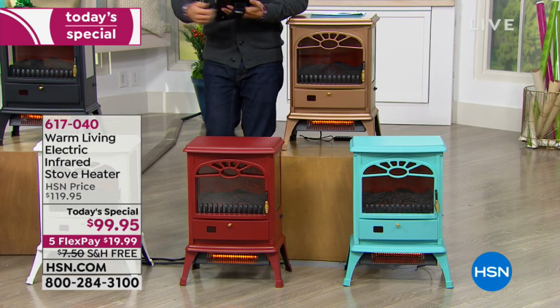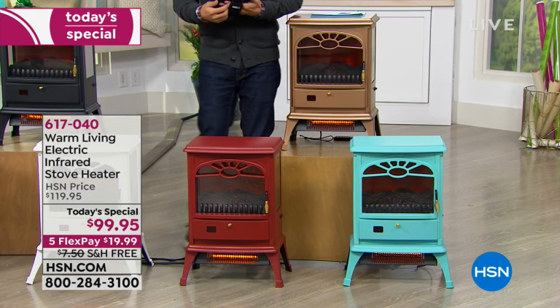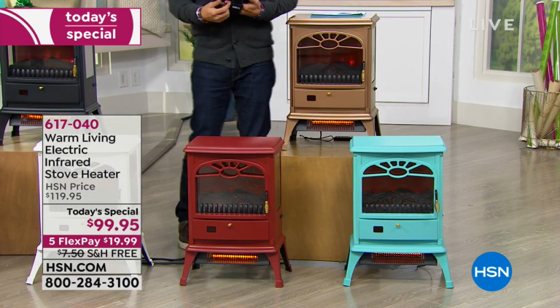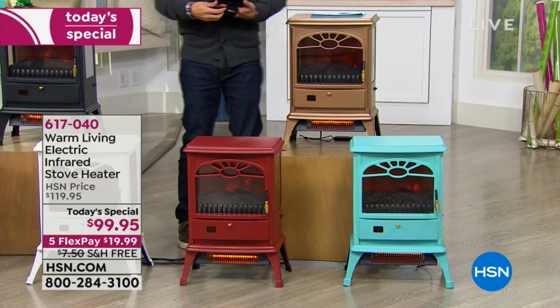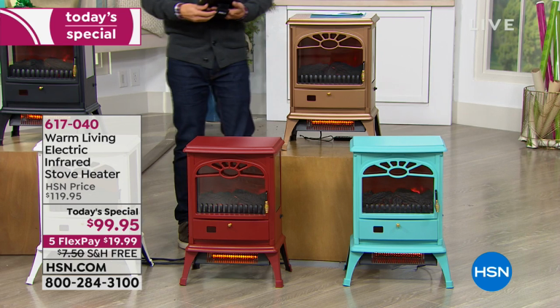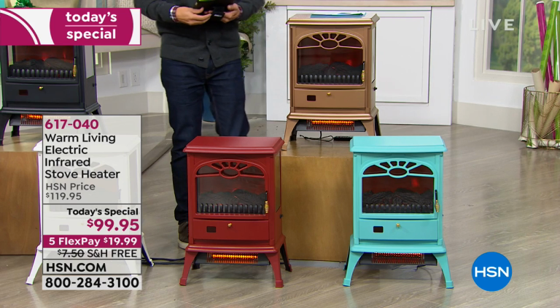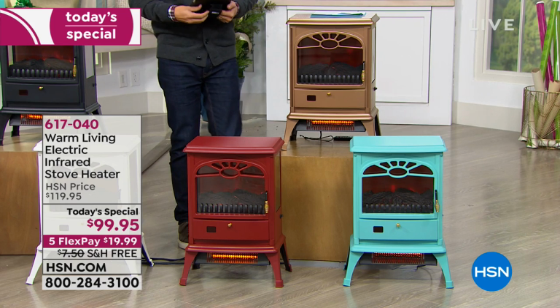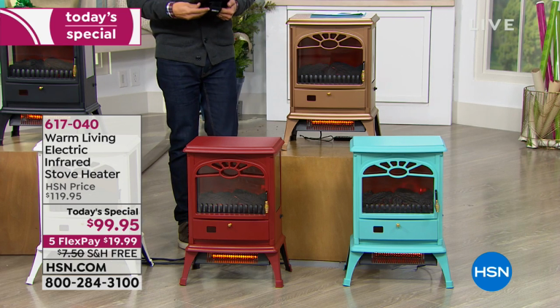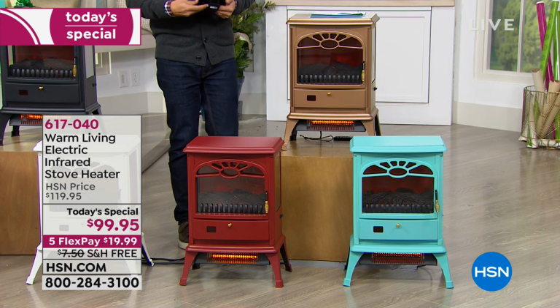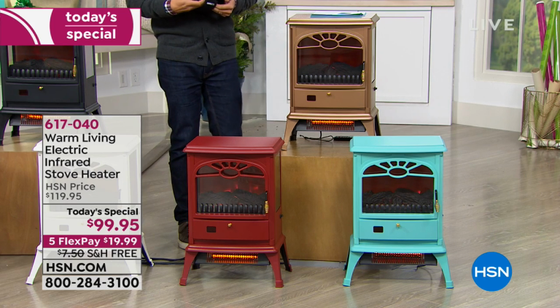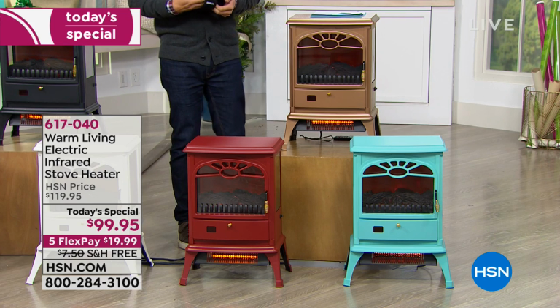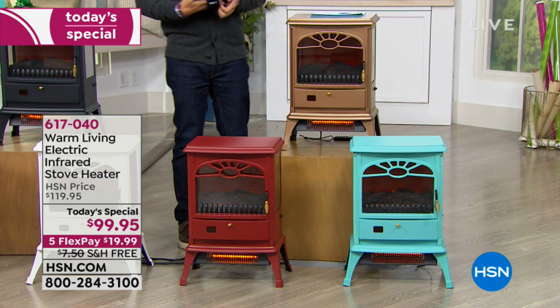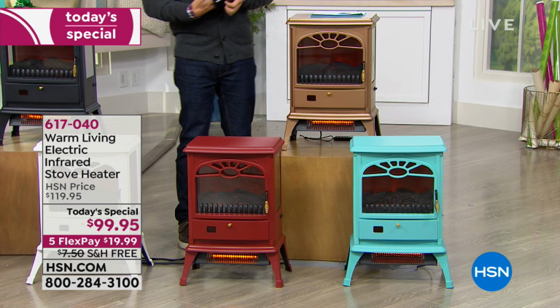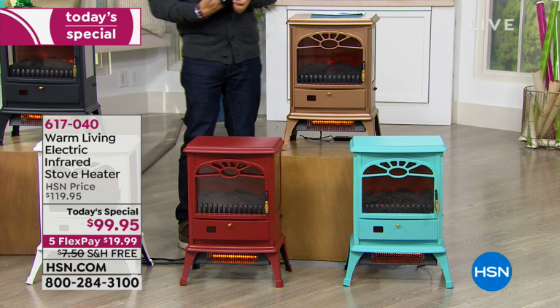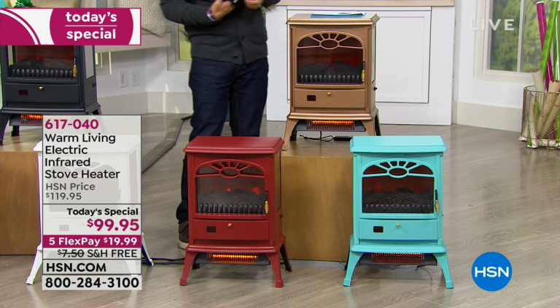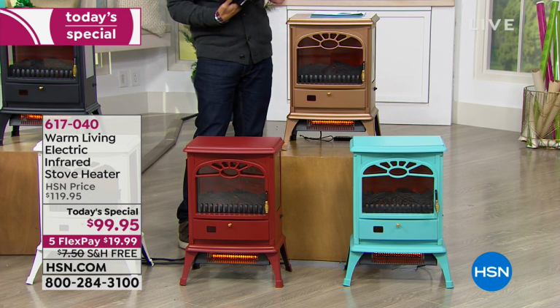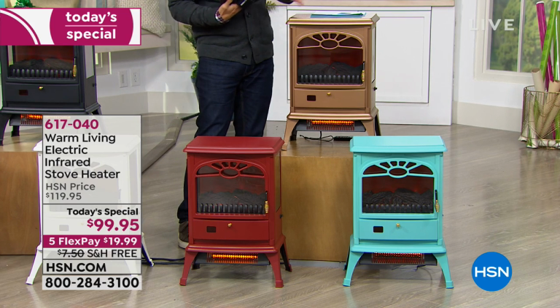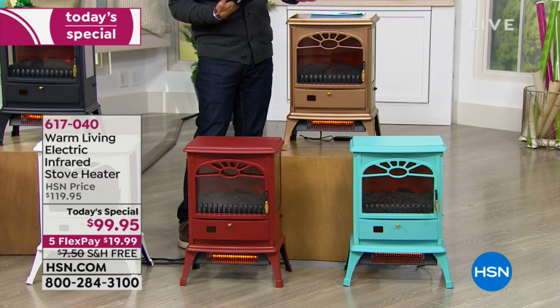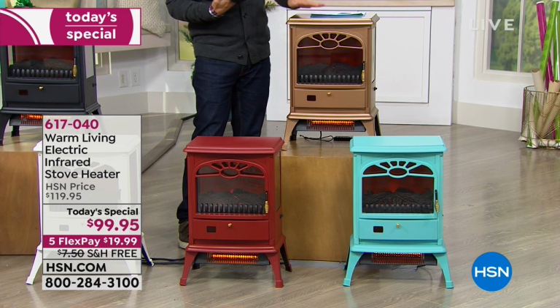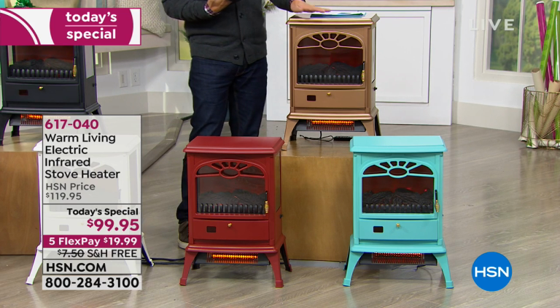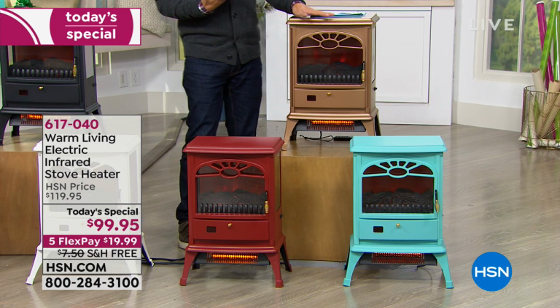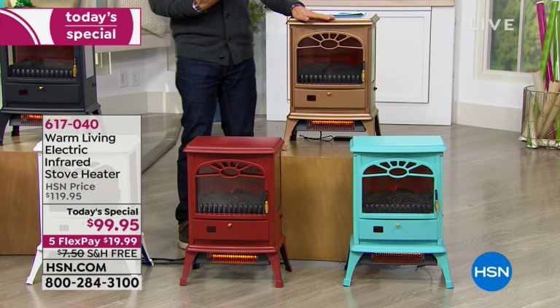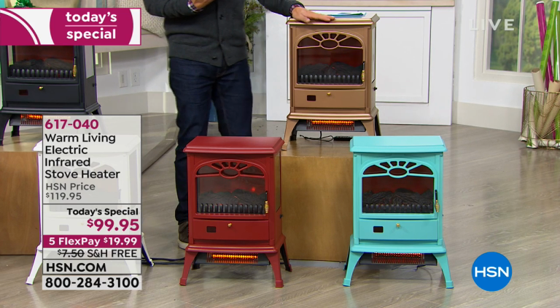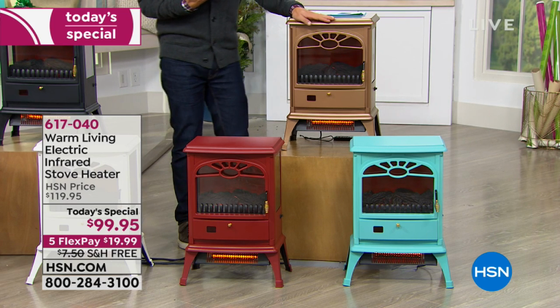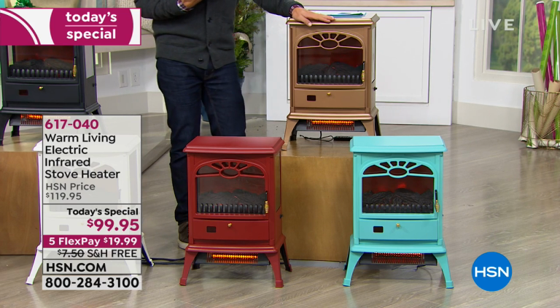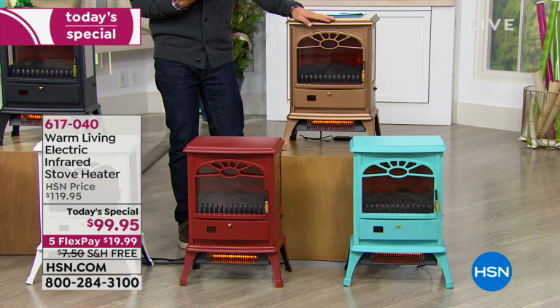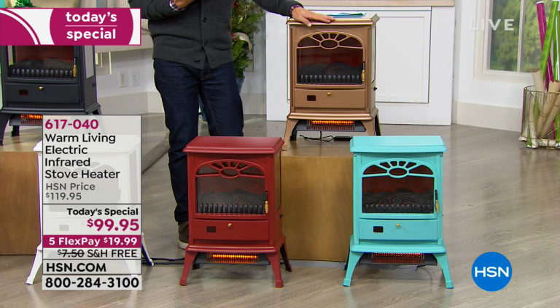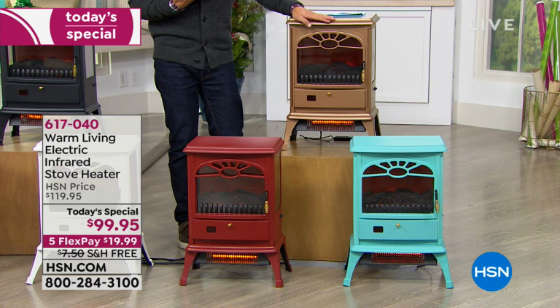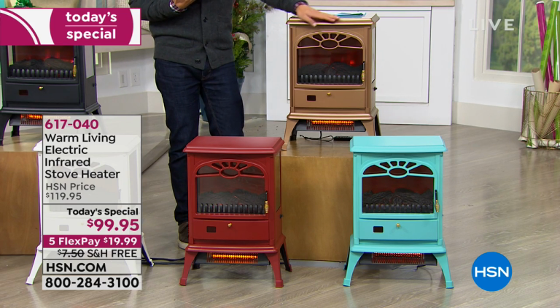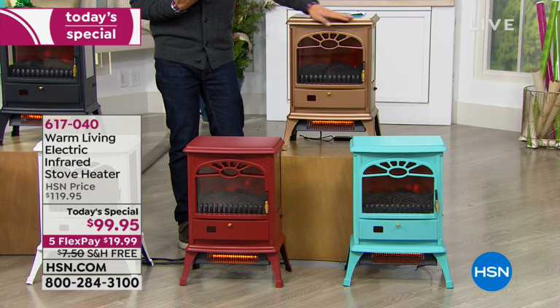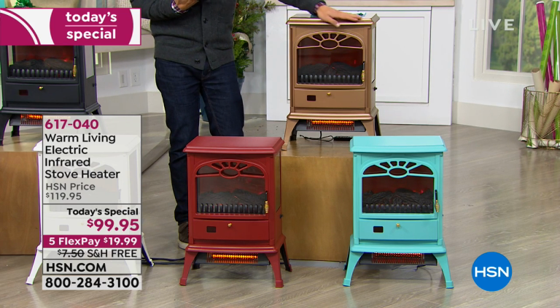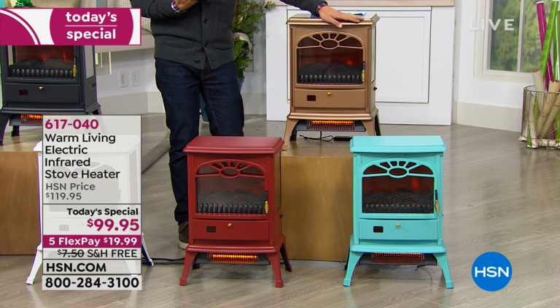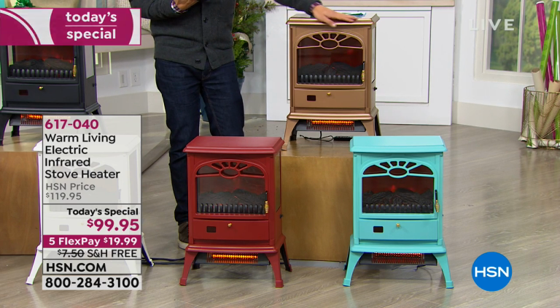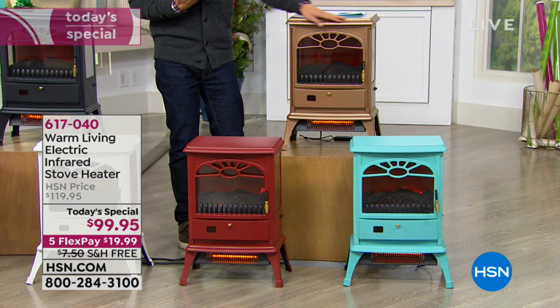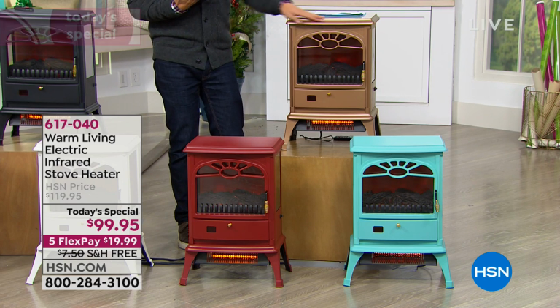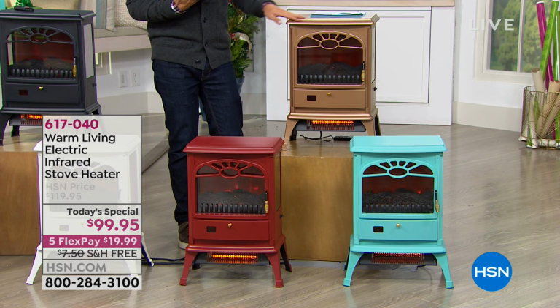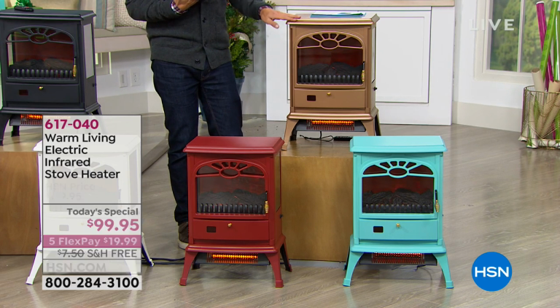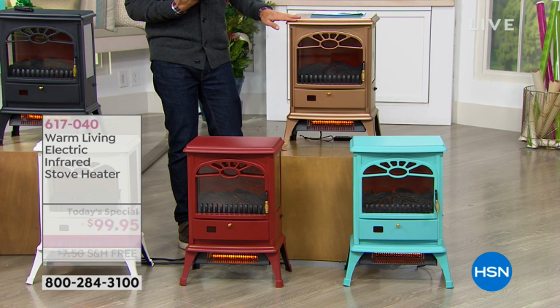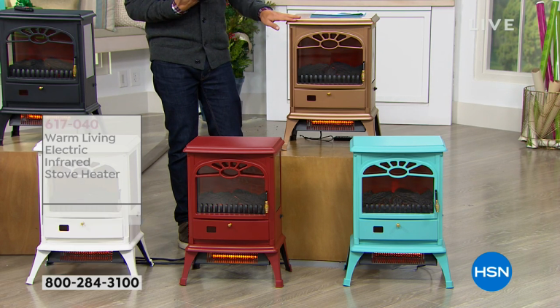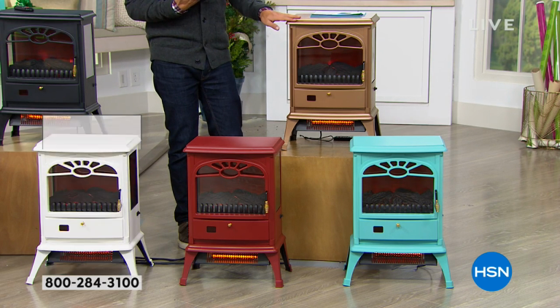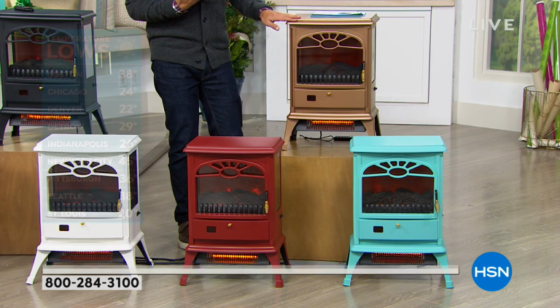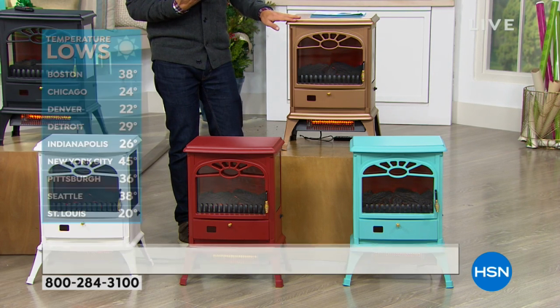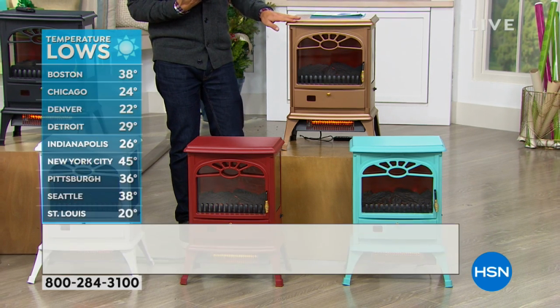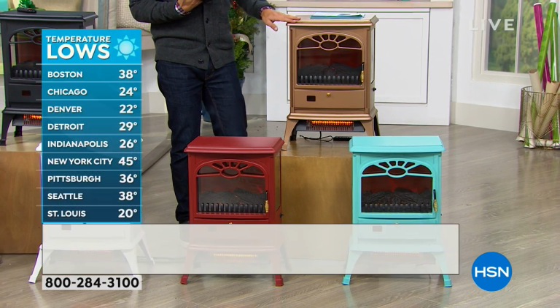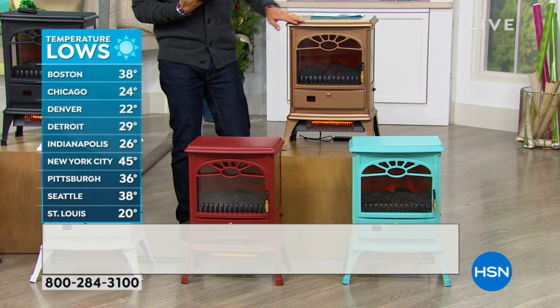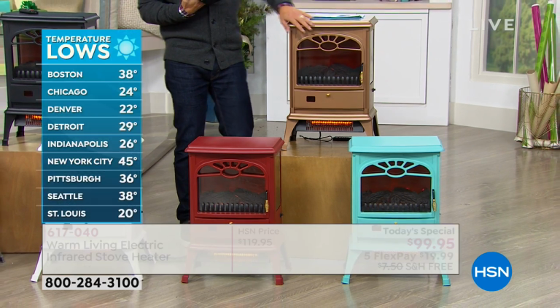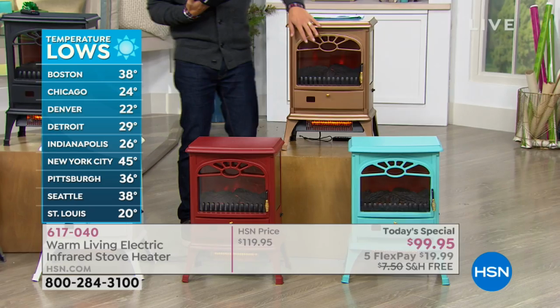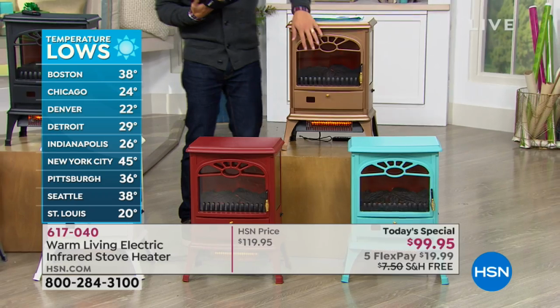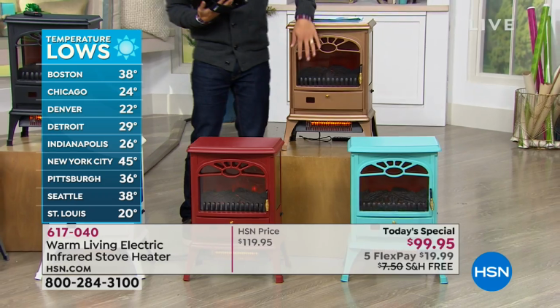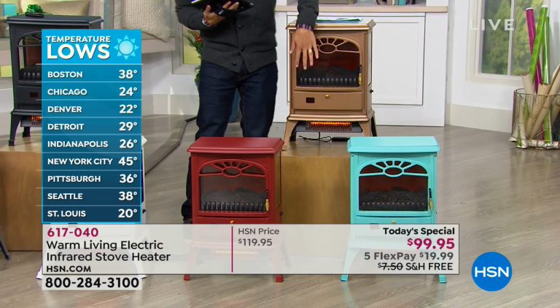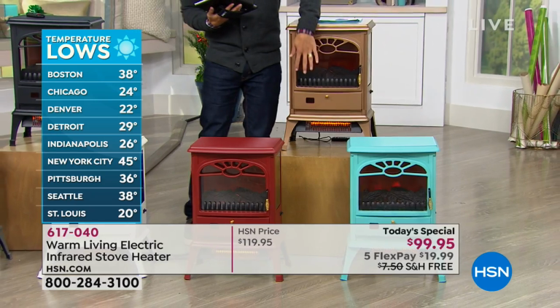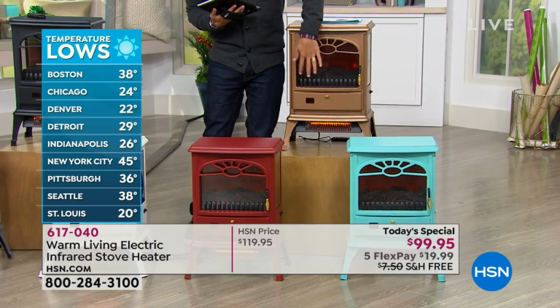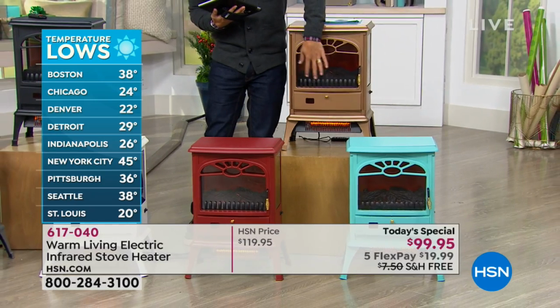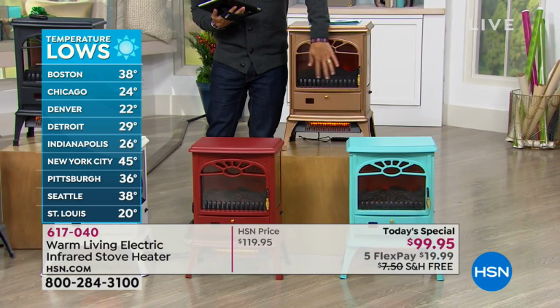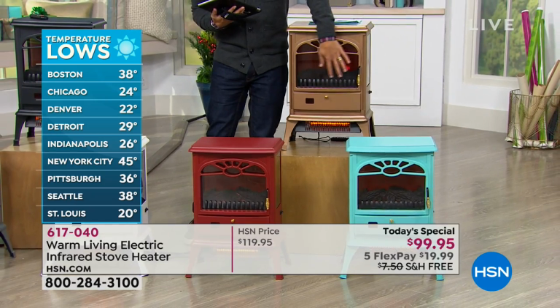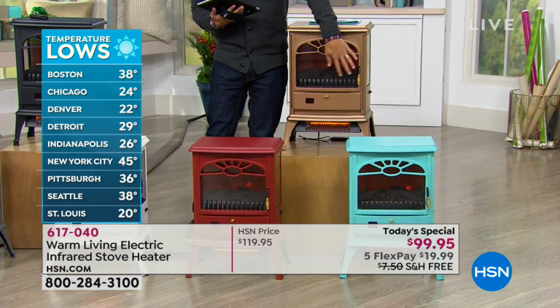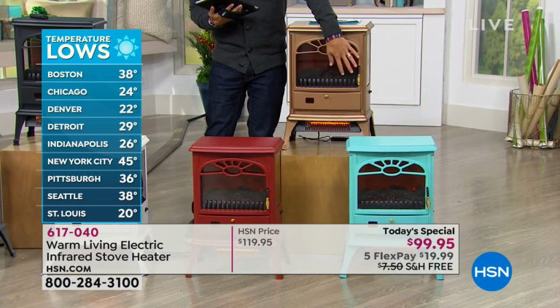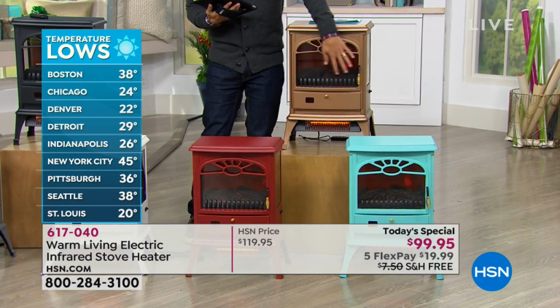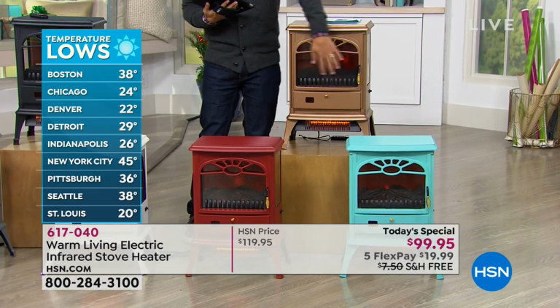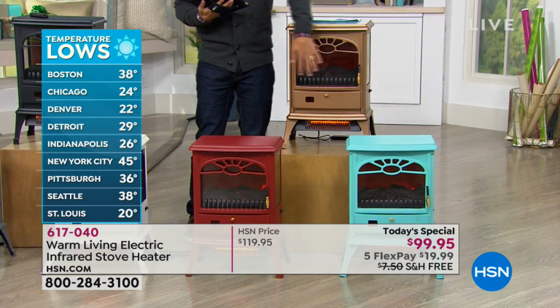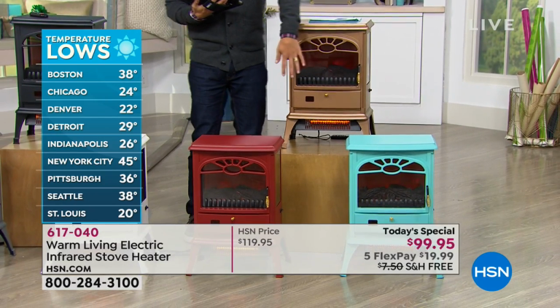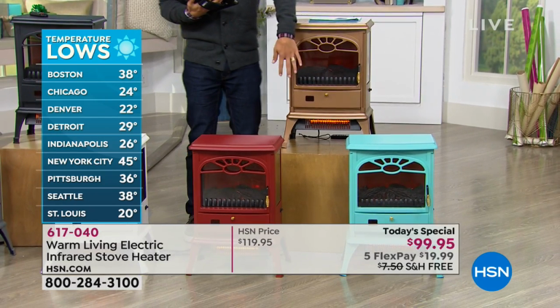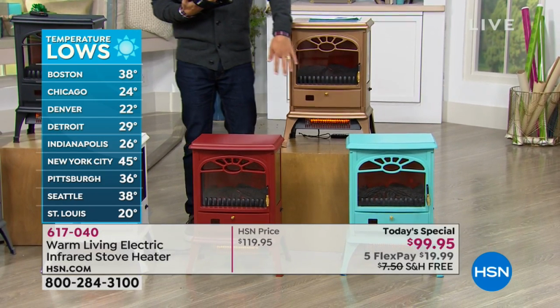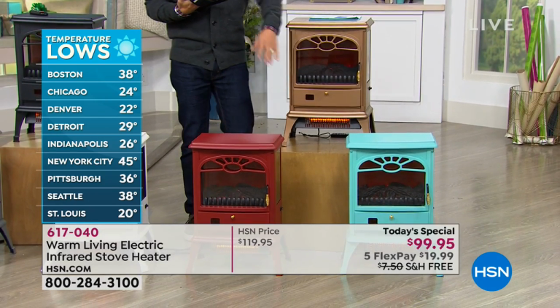And now you have it in this beautiful design that's not an eyesore — it becomes part of the holiday decoration with this beautiful firelight design.